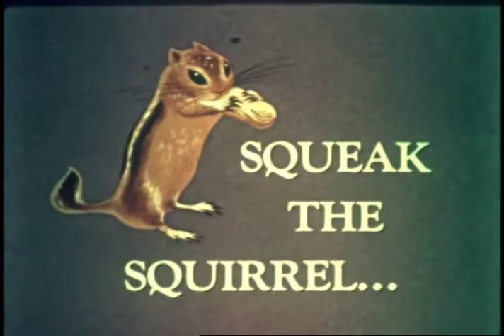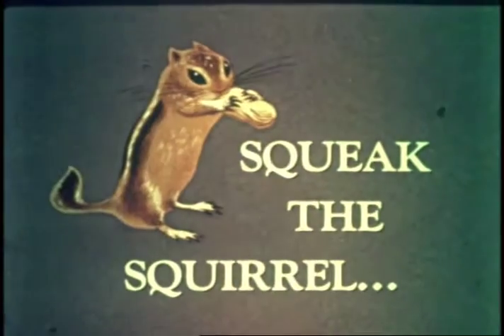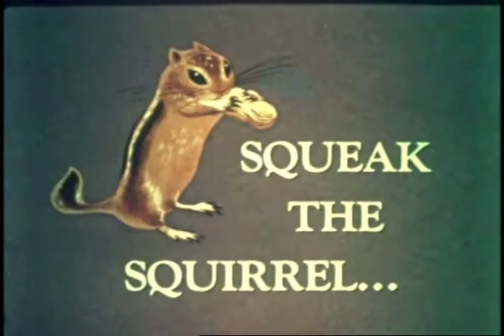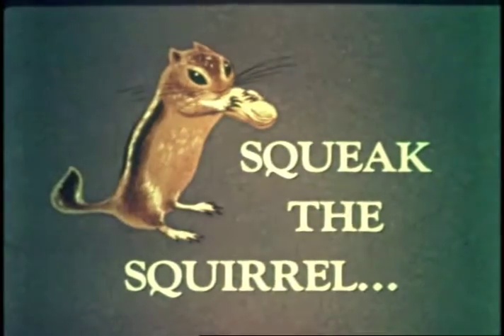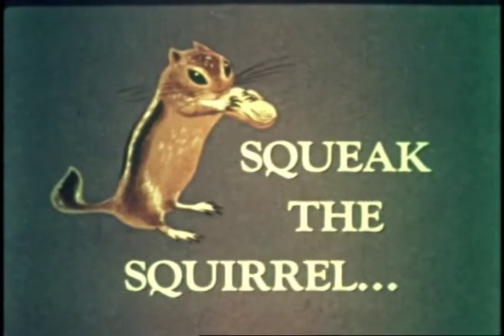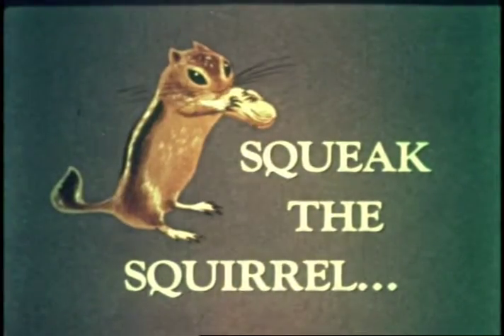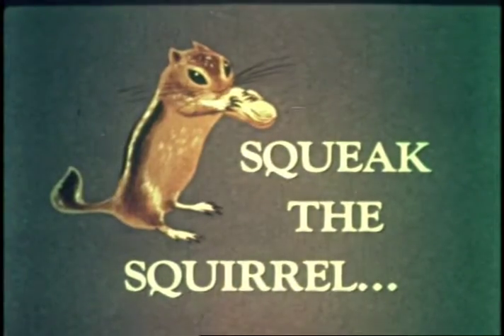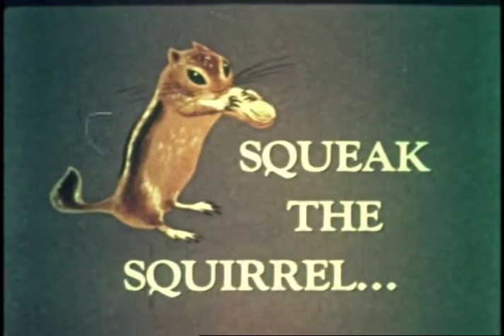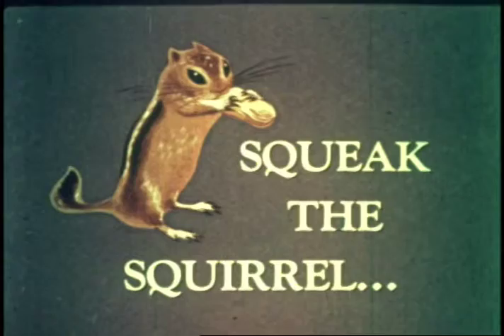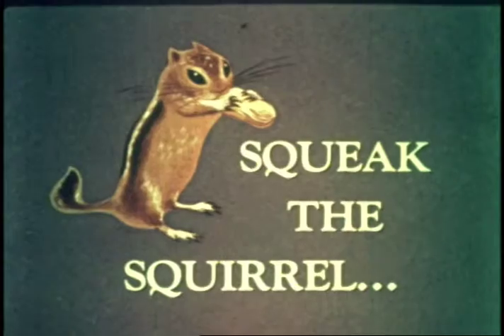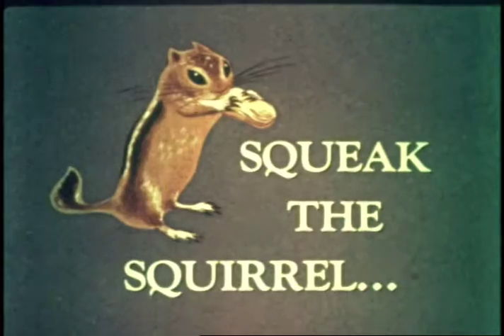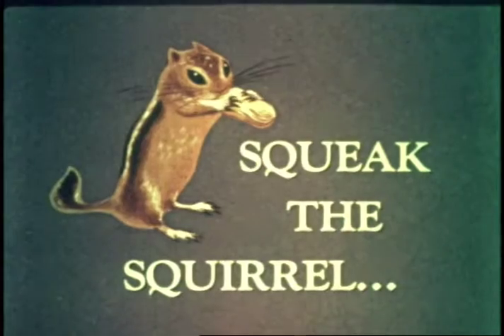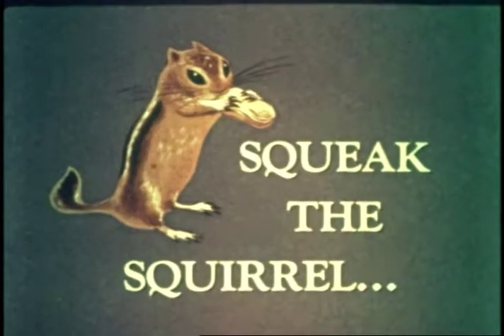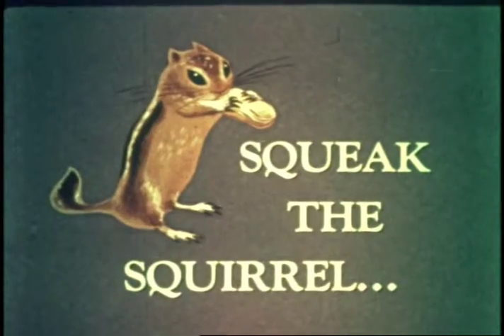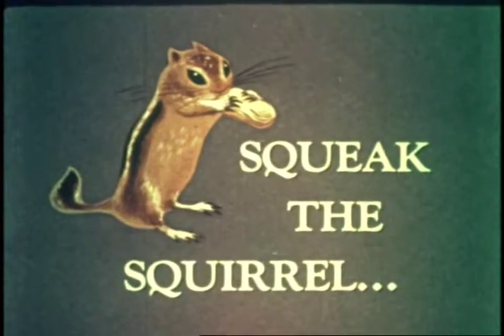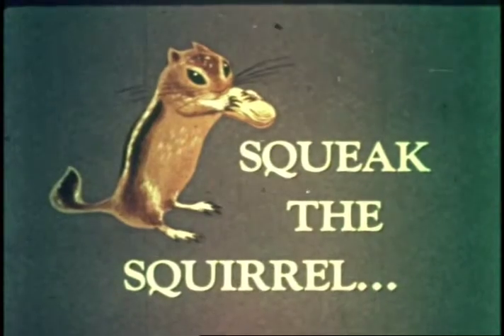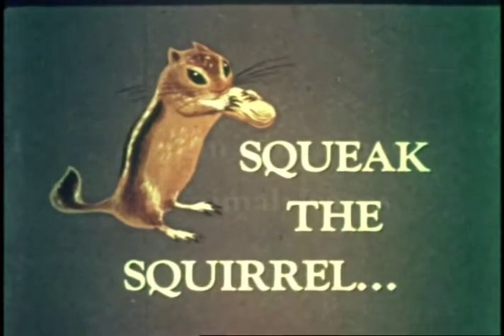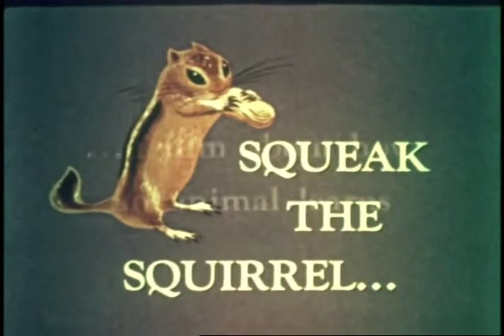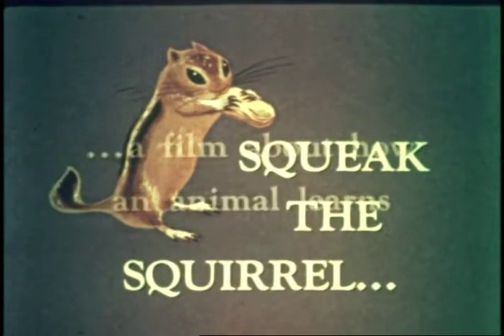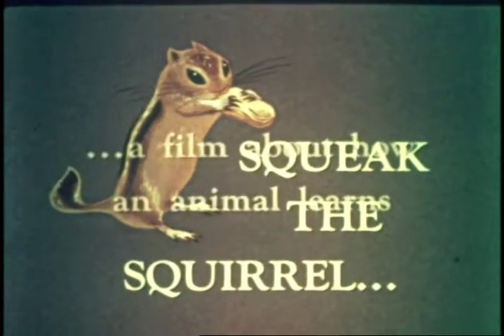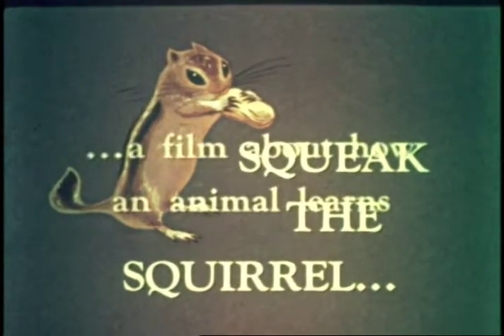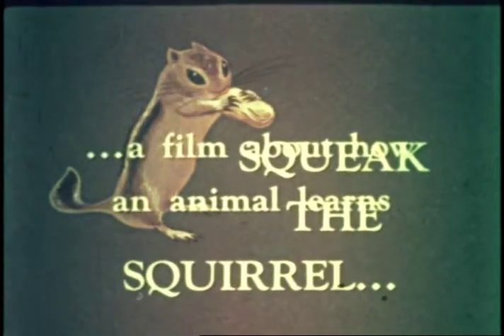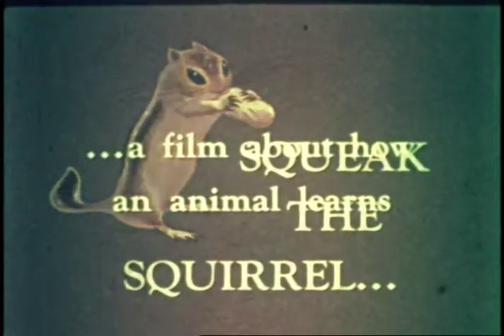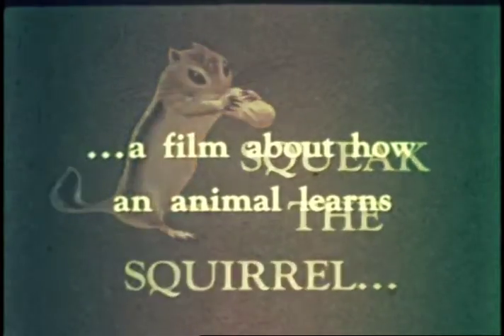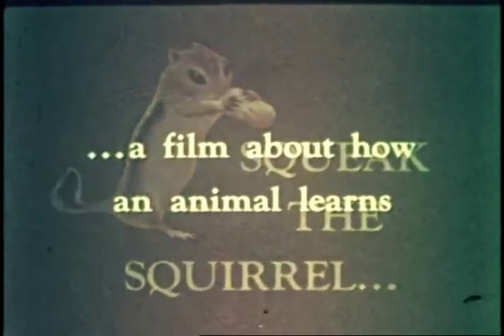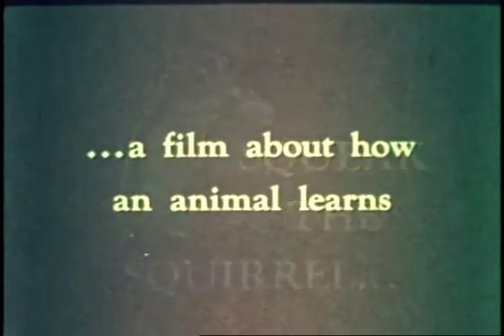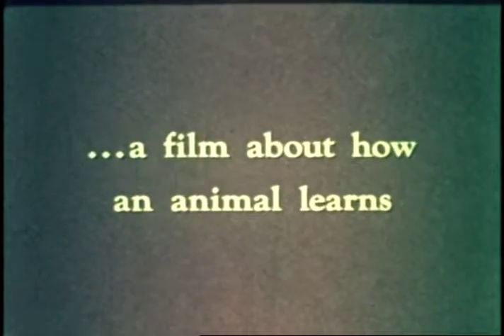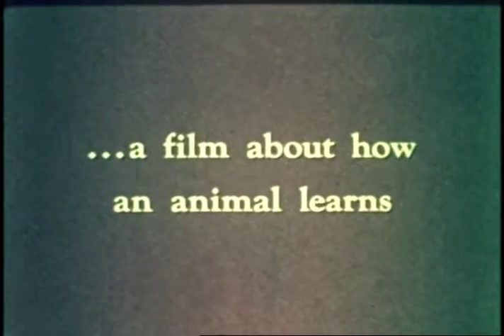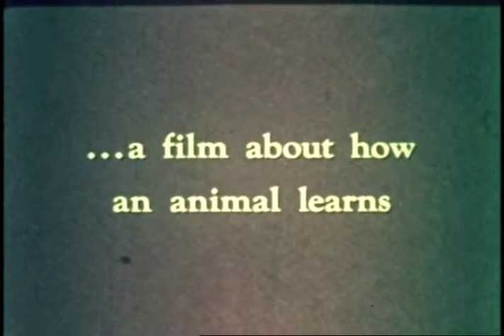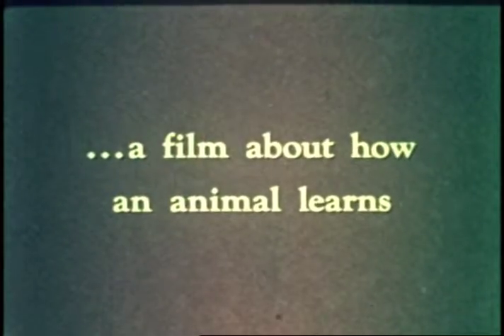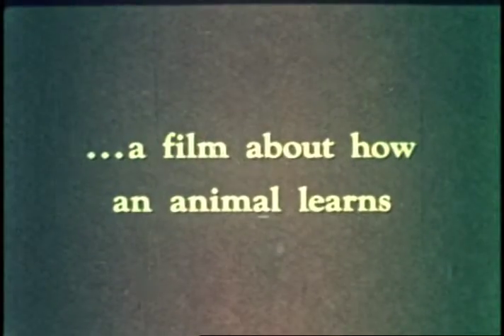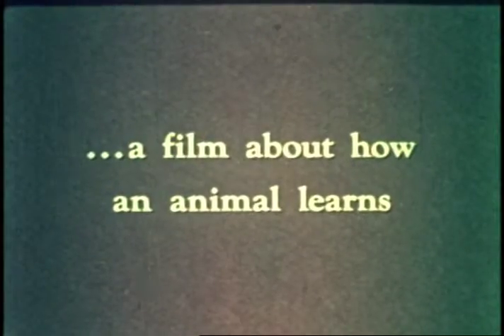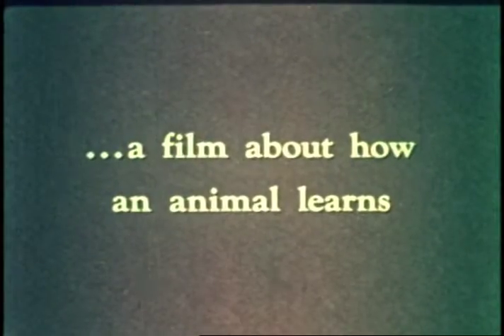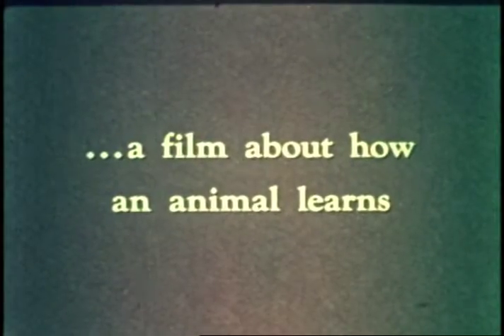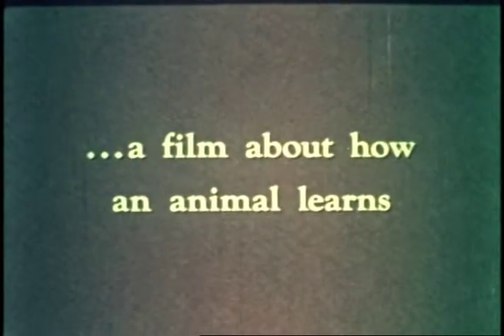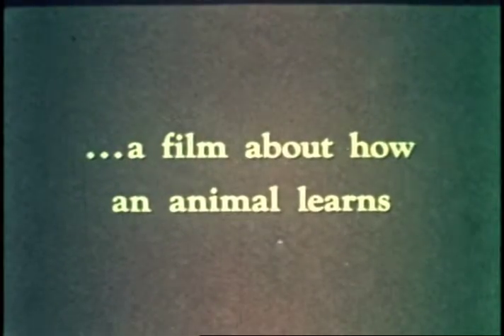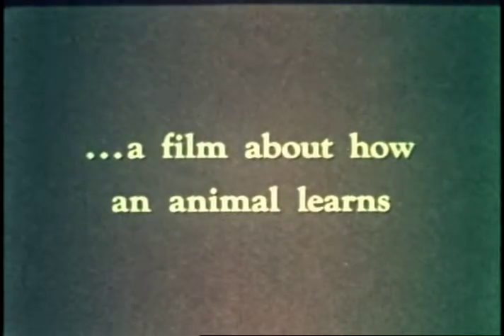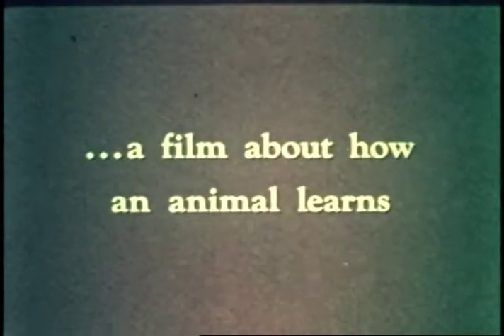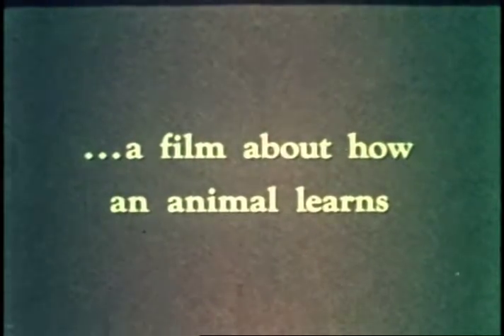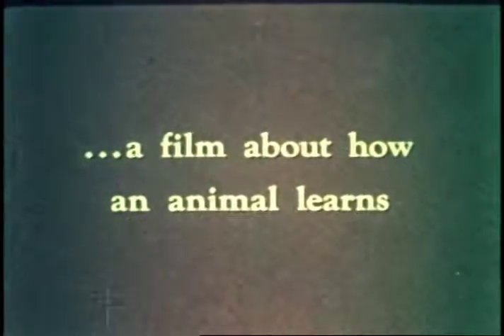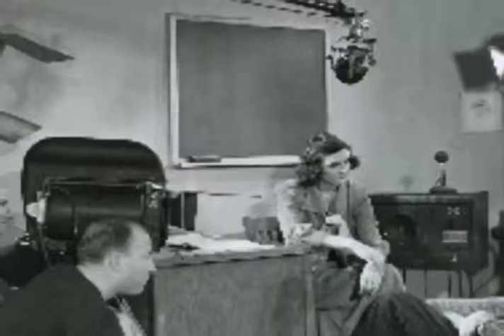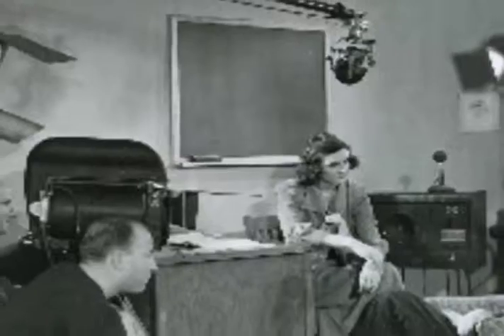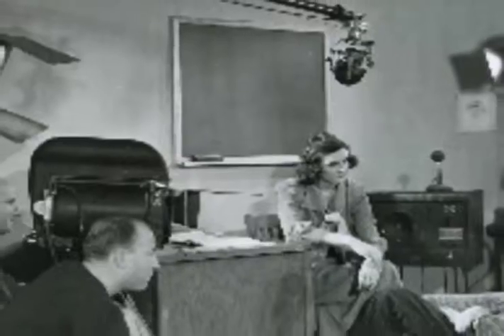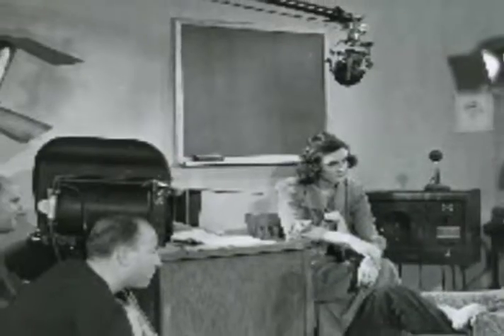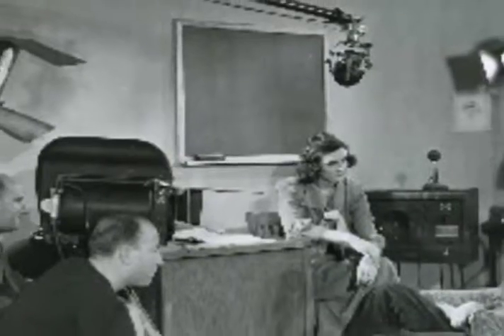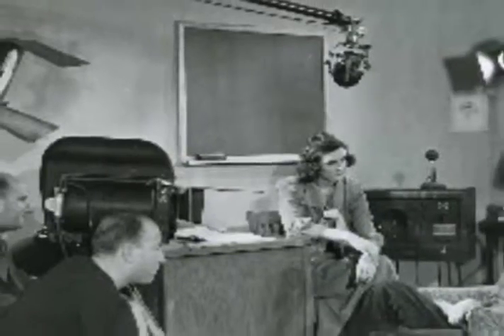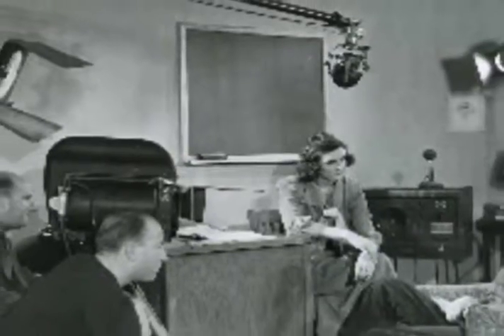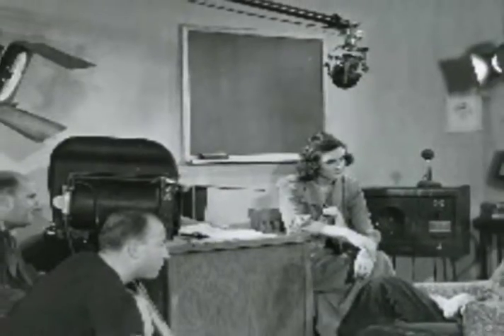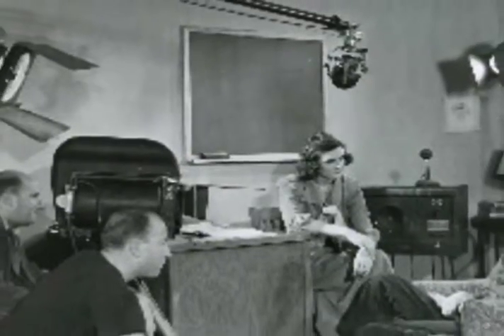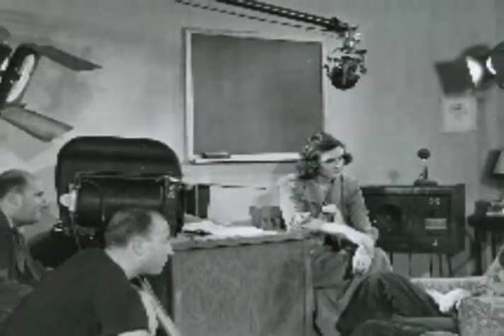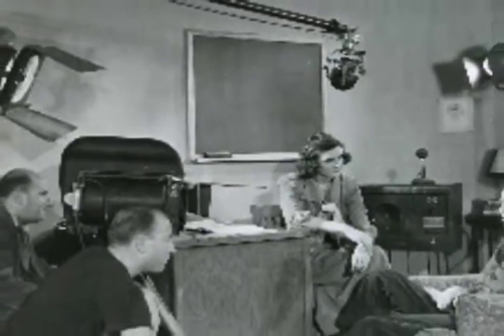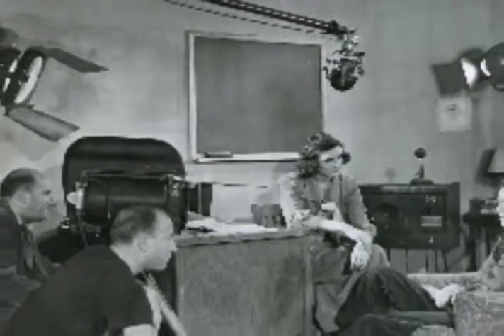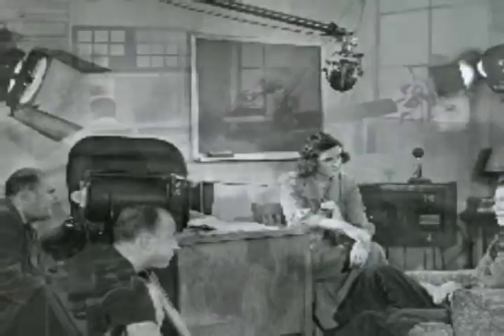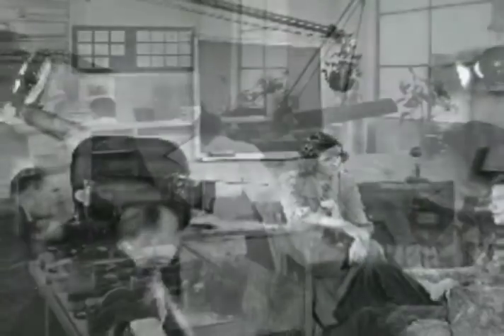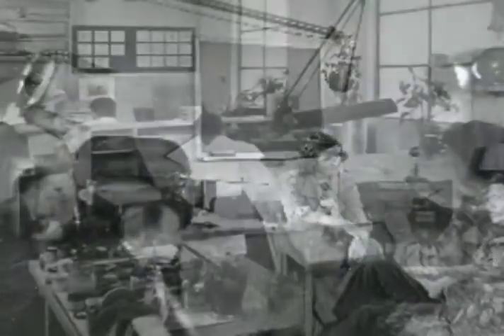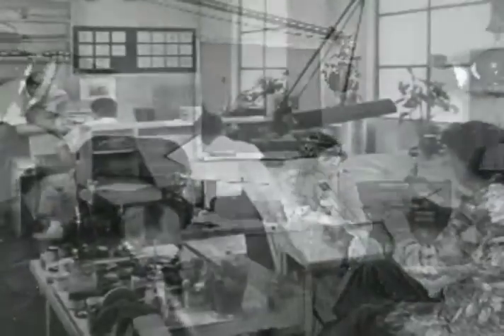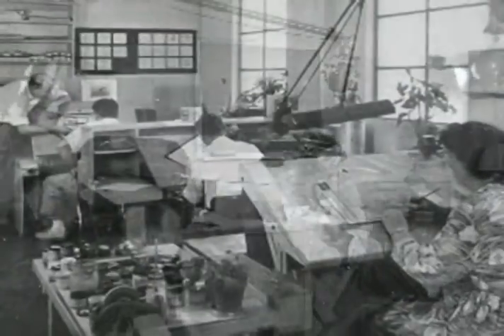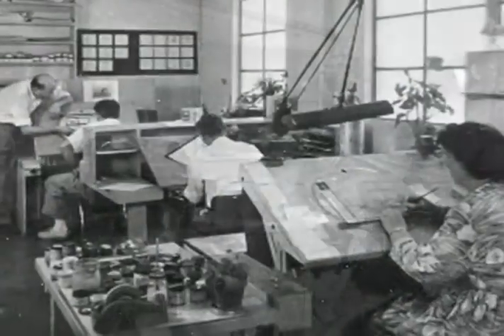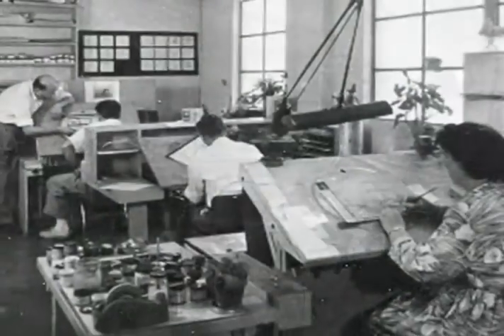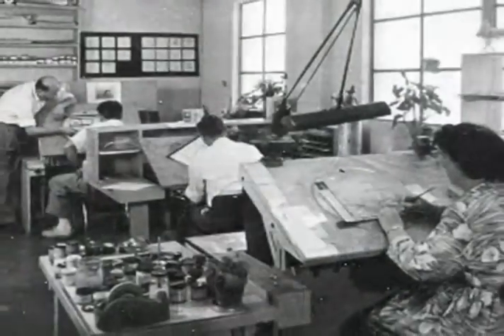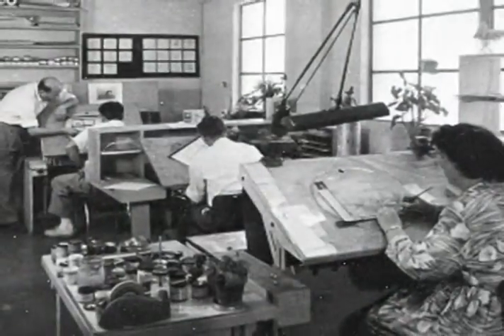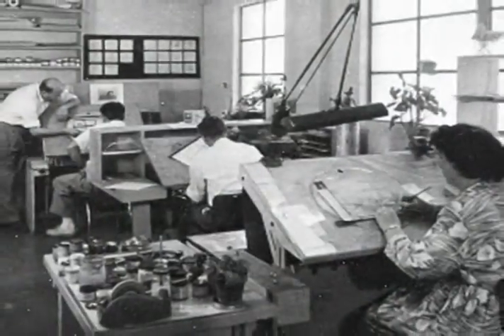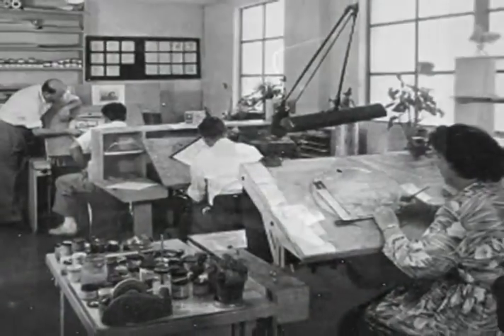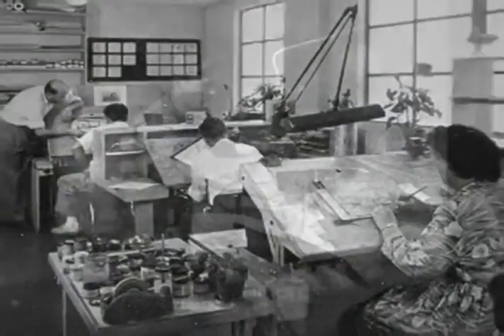Together they wrote, produced, and directed hundreds of titles, shown in schools, universities, and hospitals around the world.